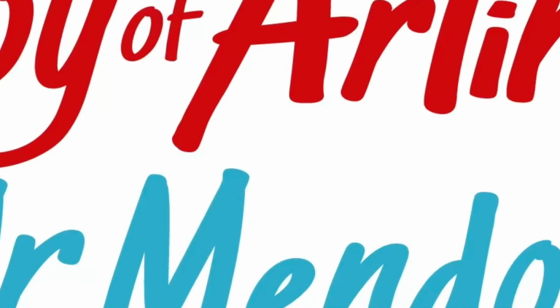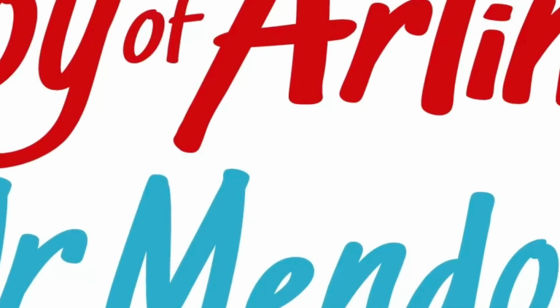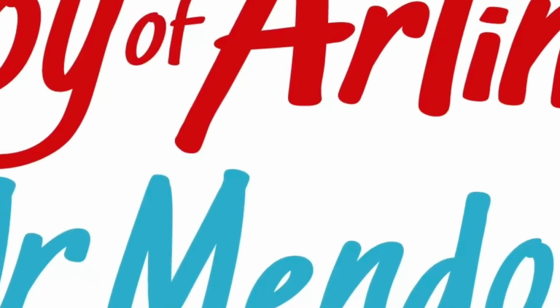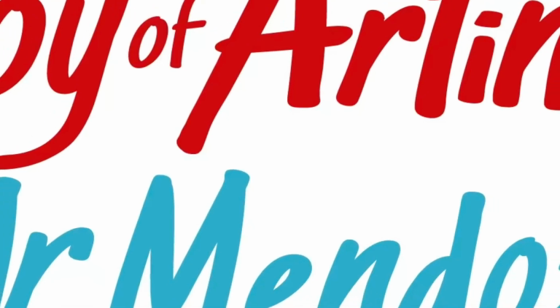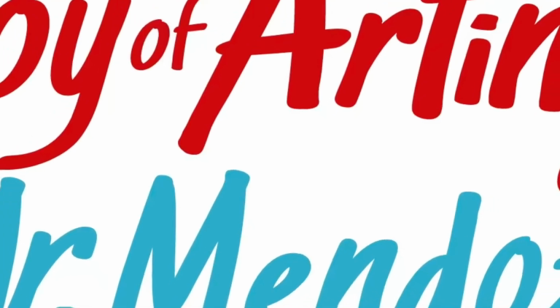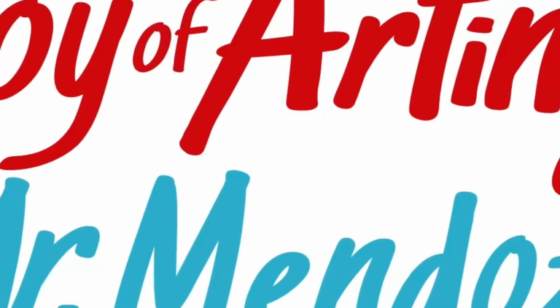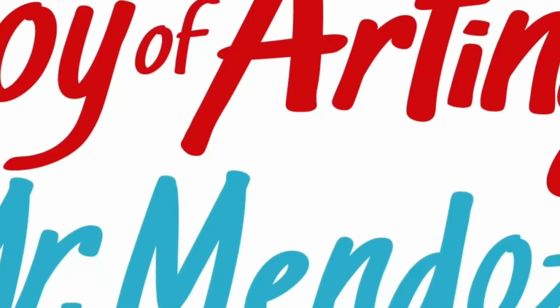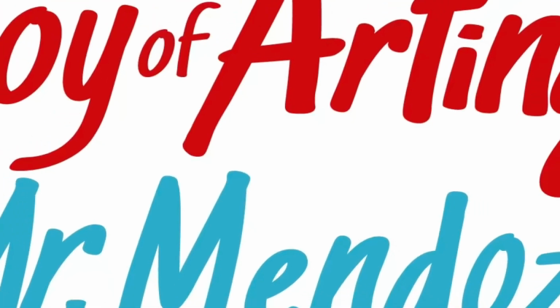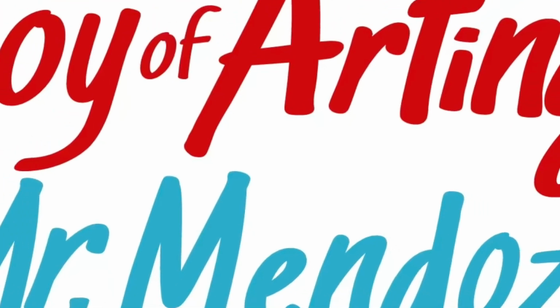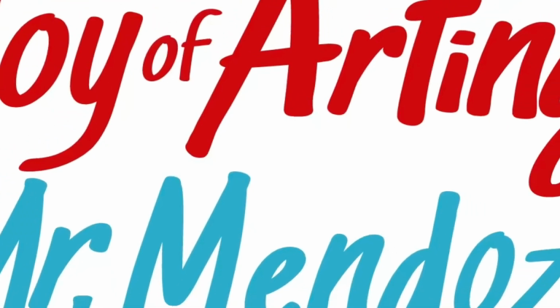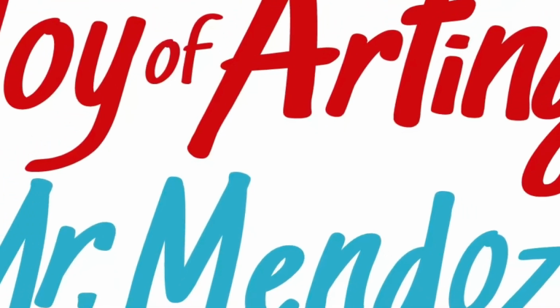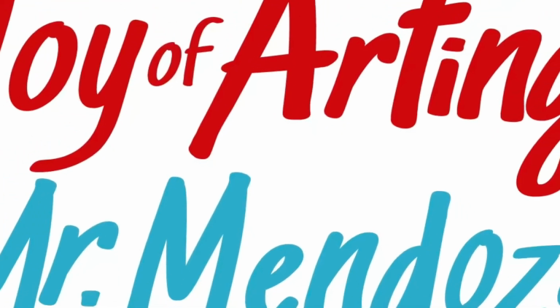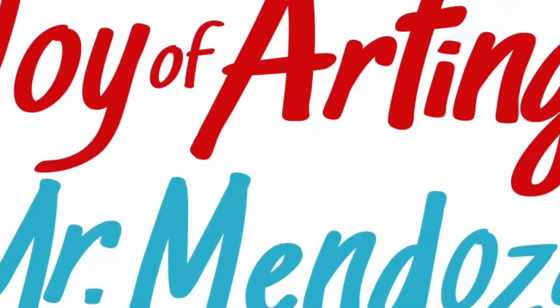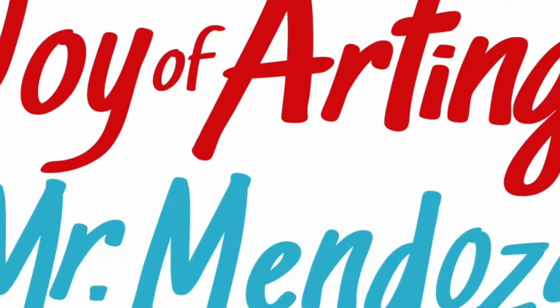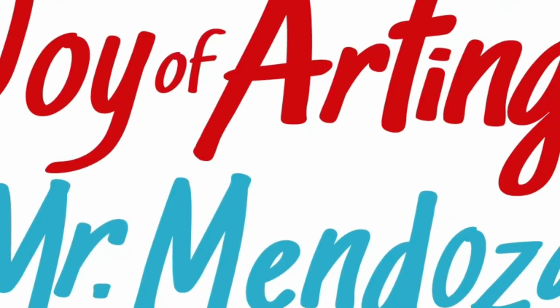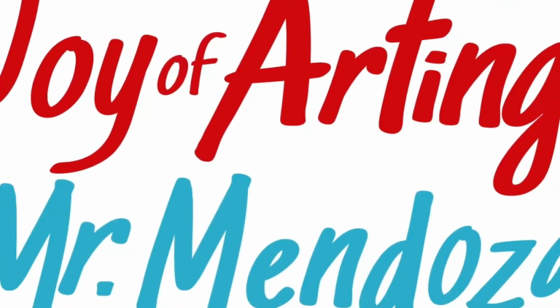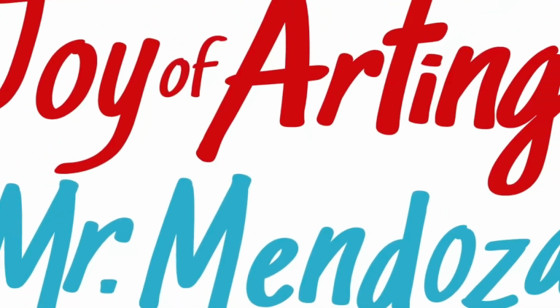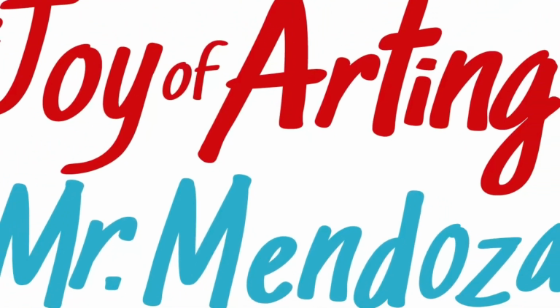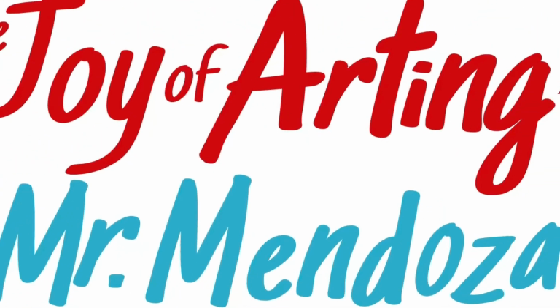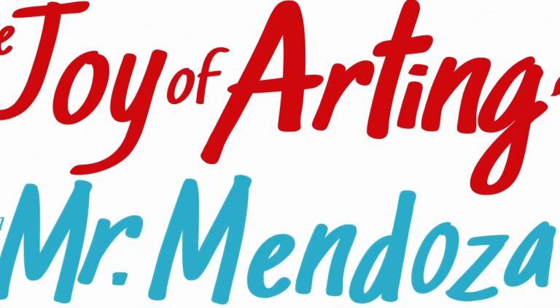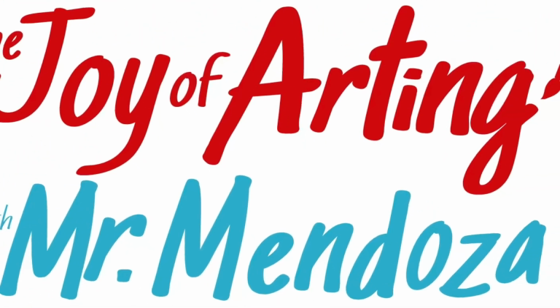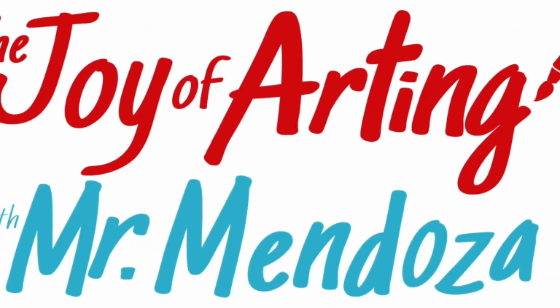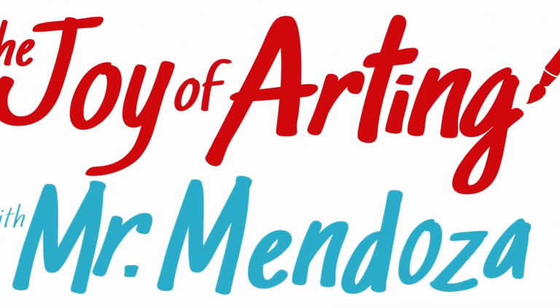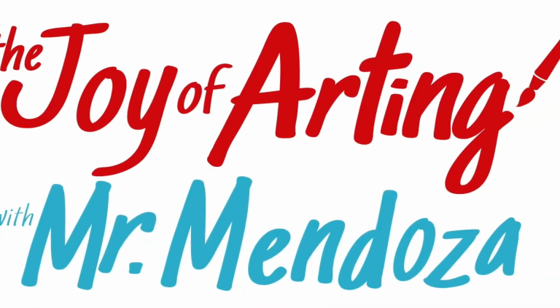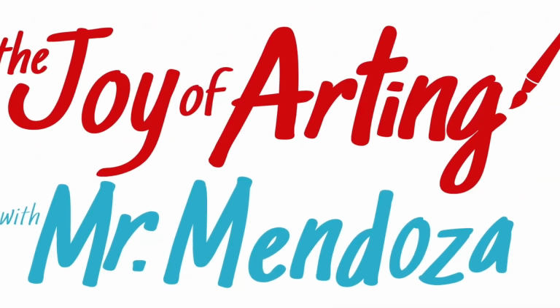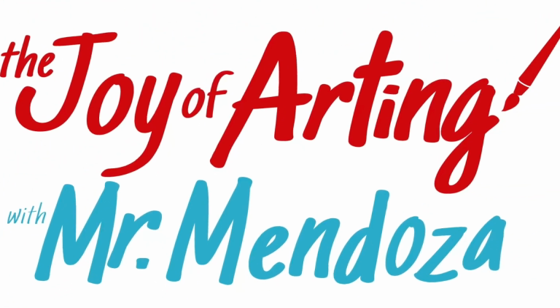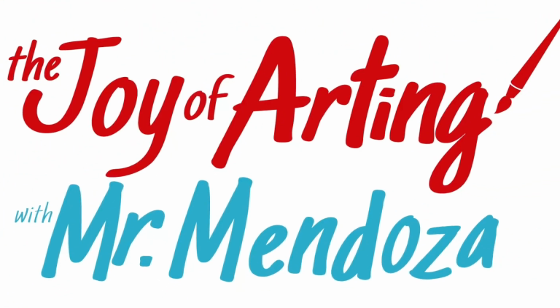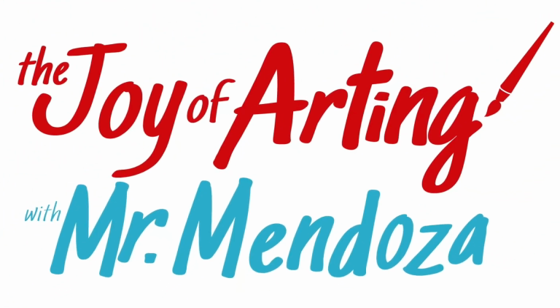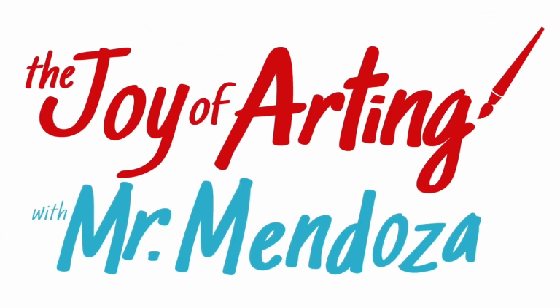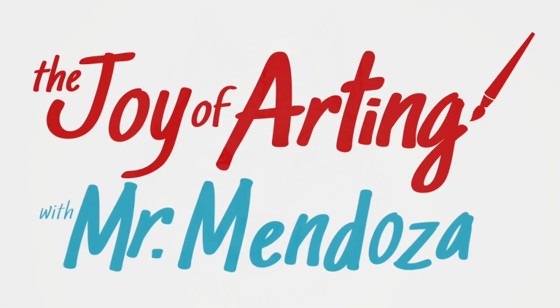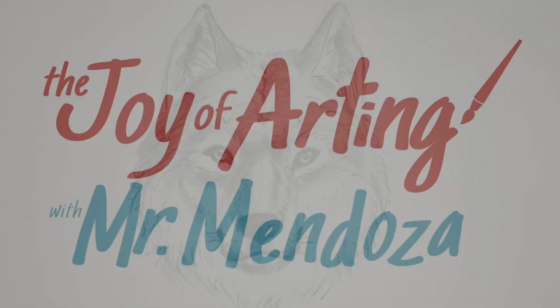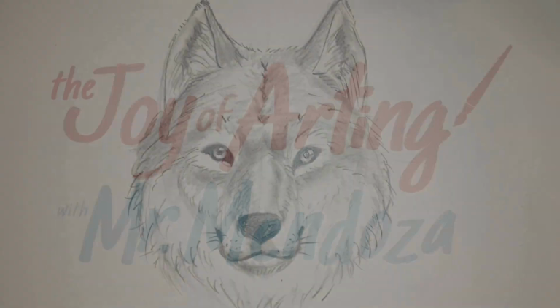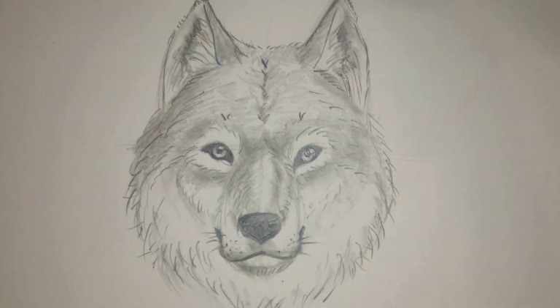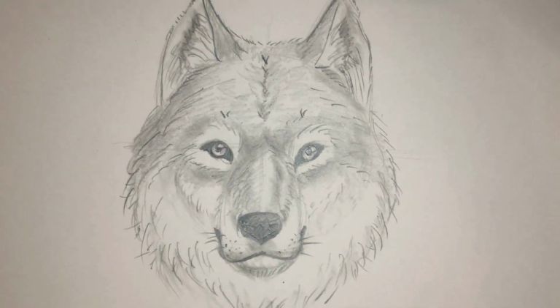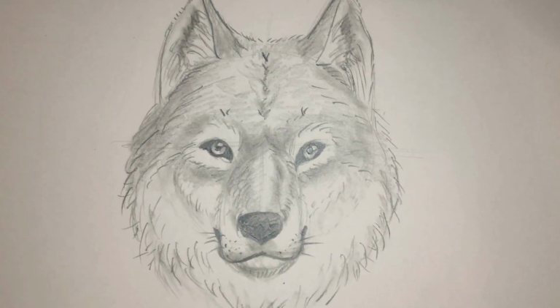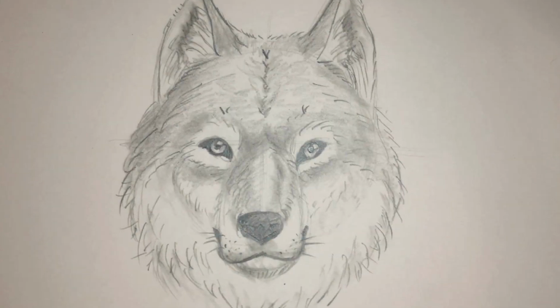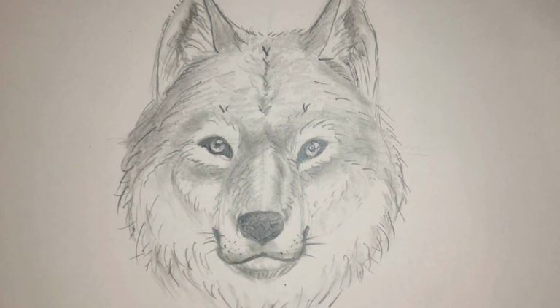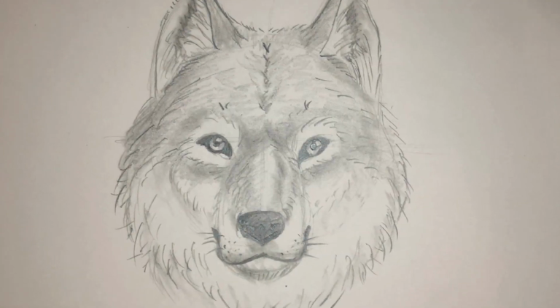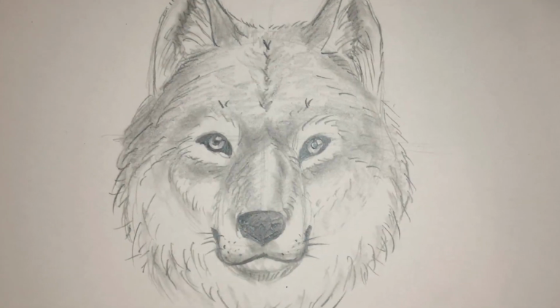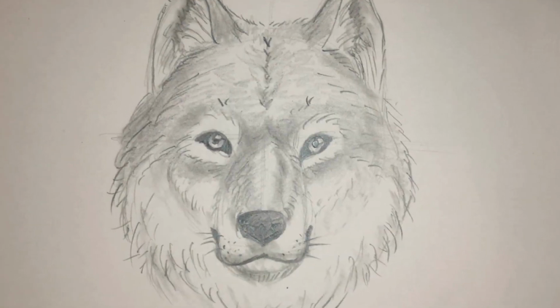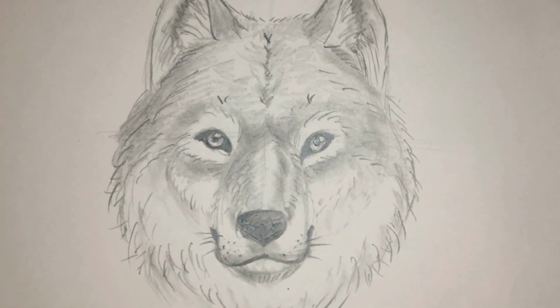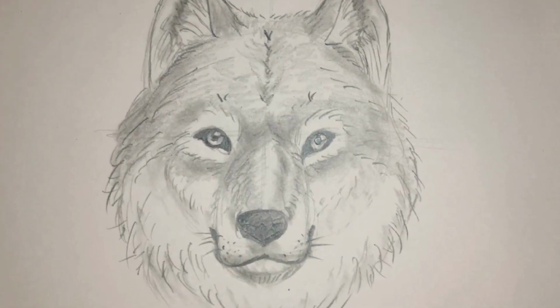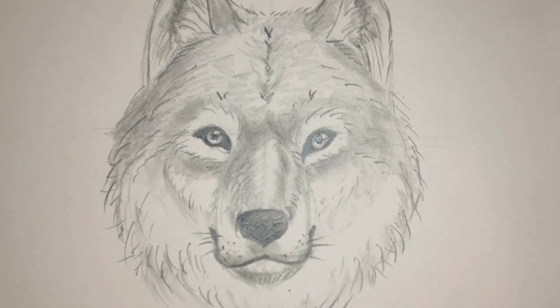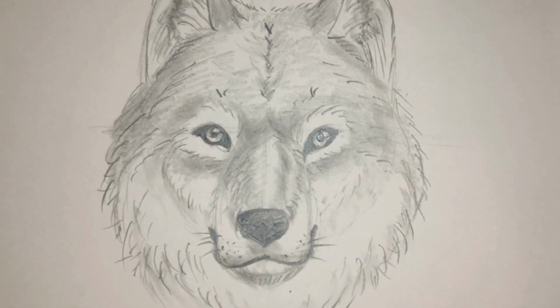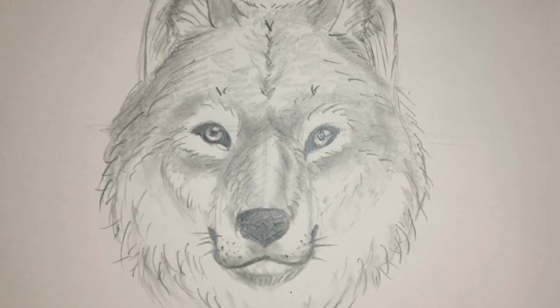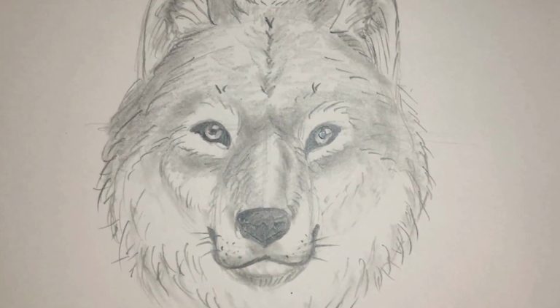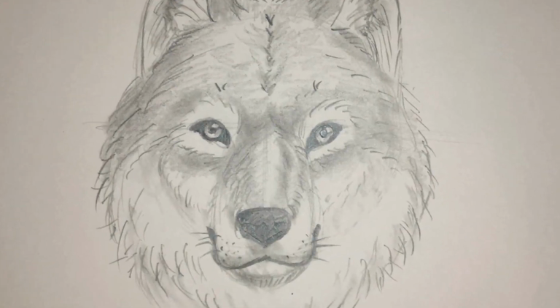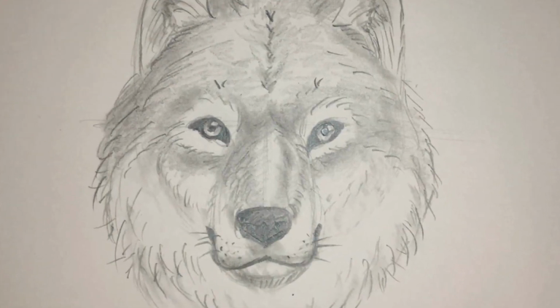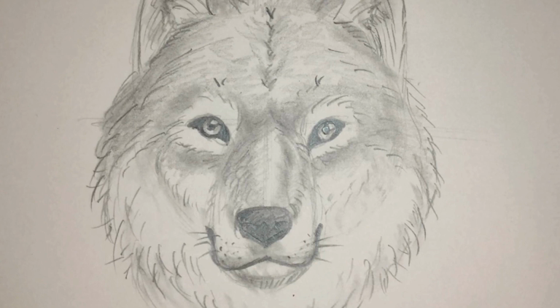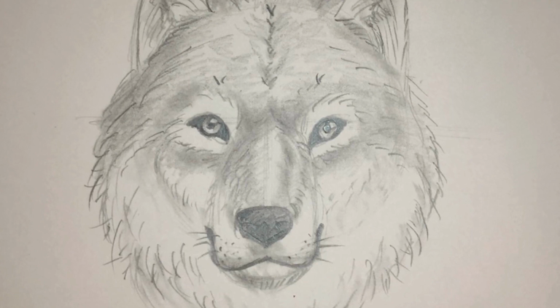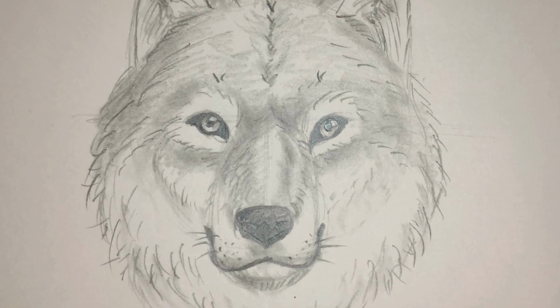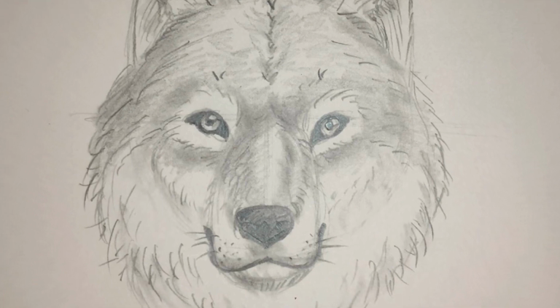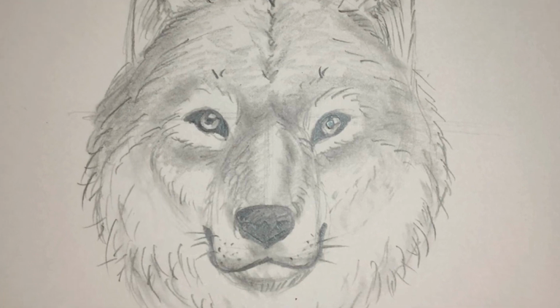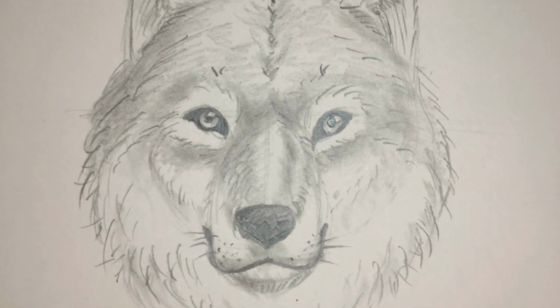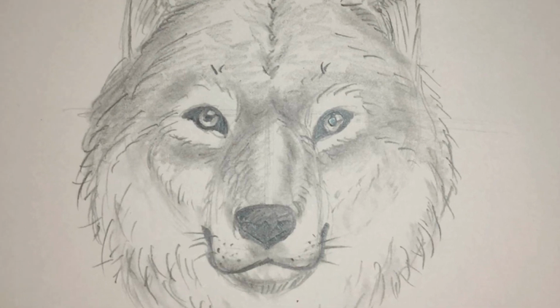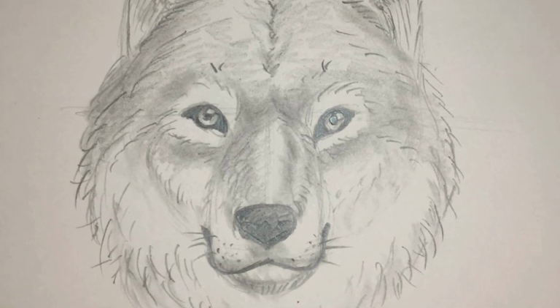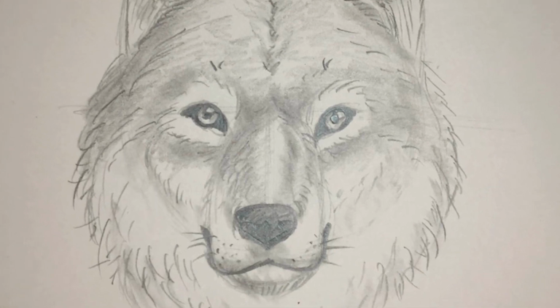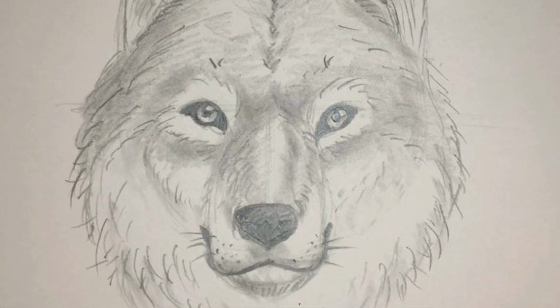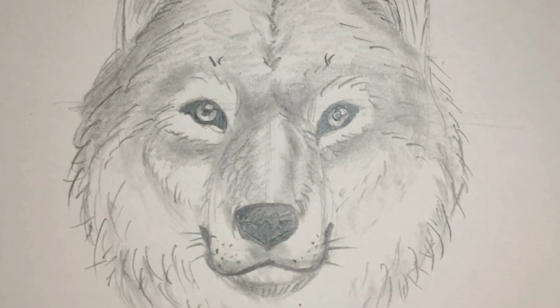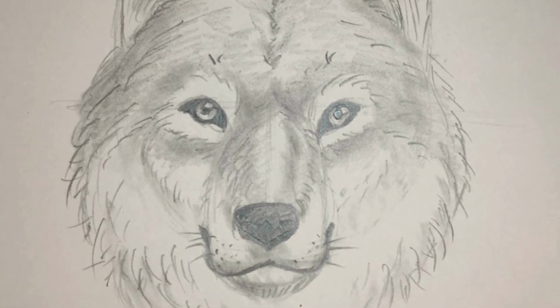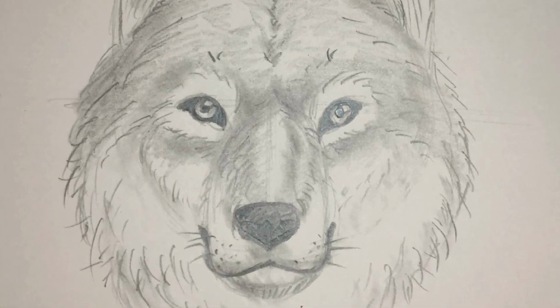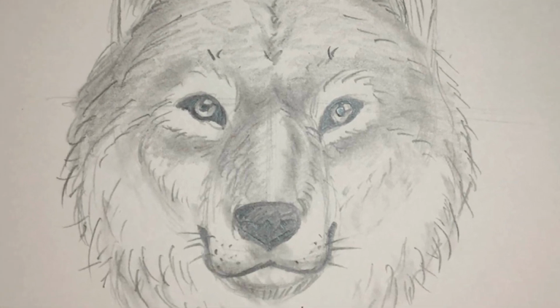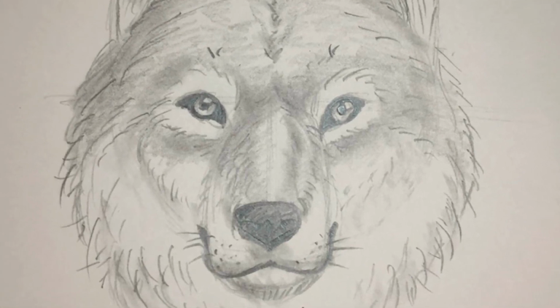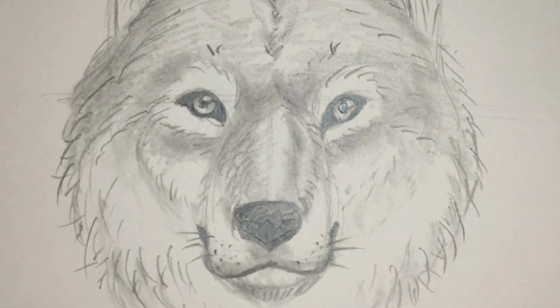It's Mr. Mendoza, and it's time for art. Today we are drawing a hard version of a wolf. Grab a paper and a pencil so we can get started.